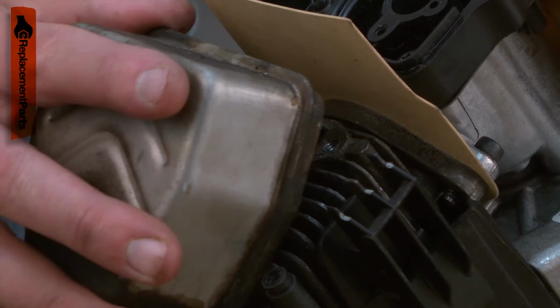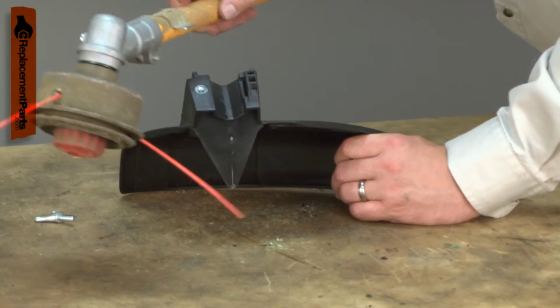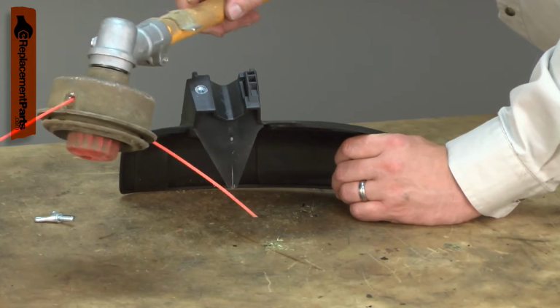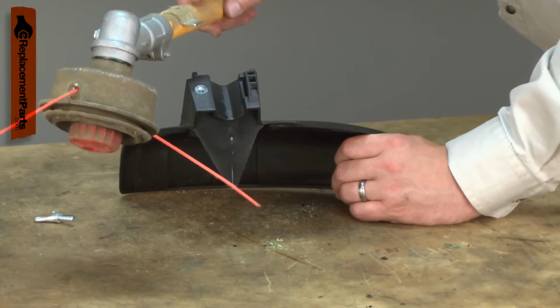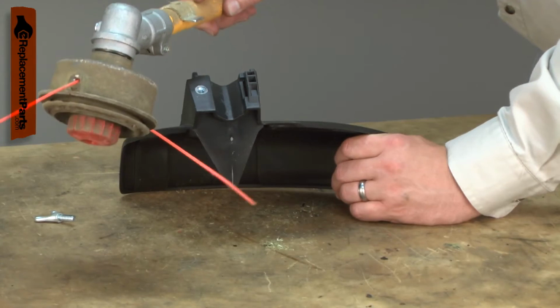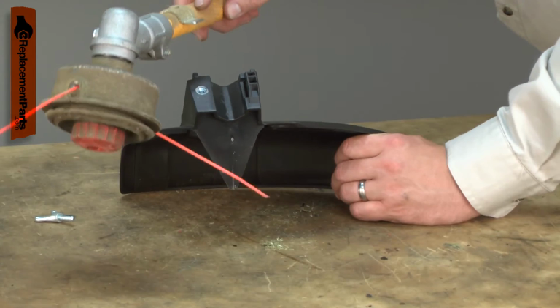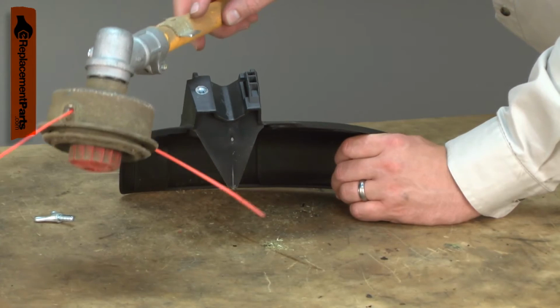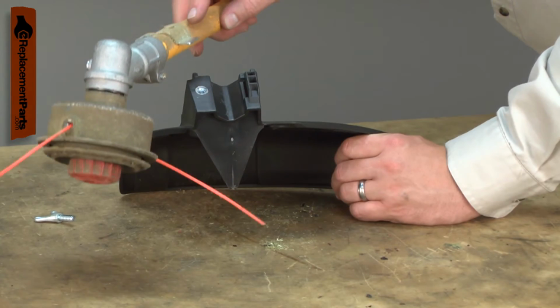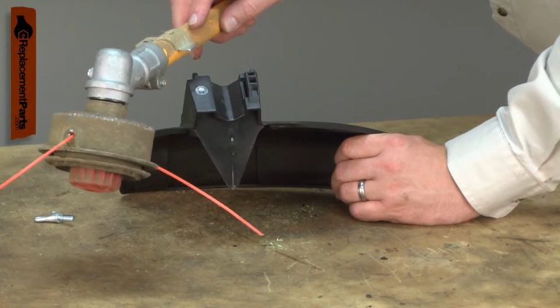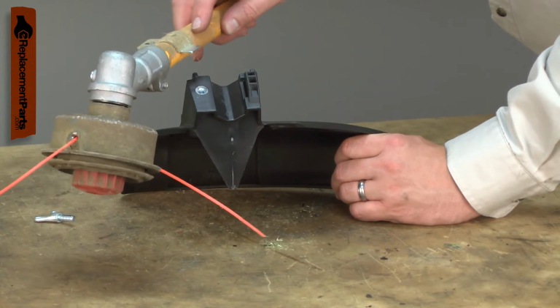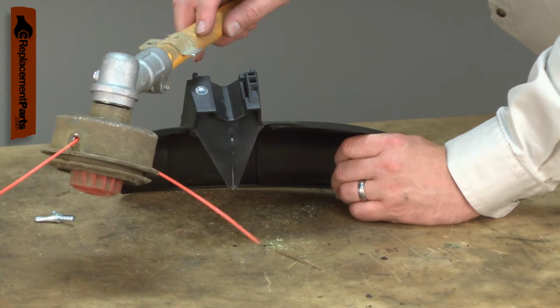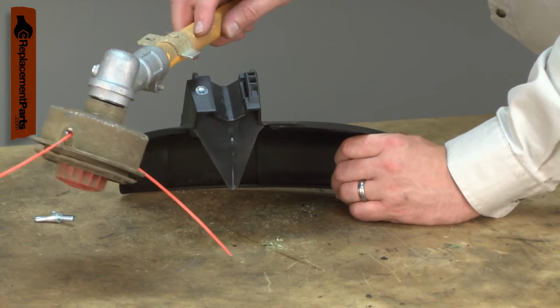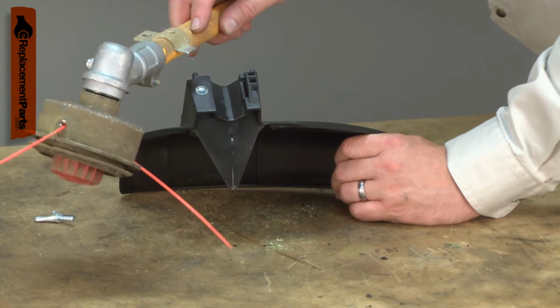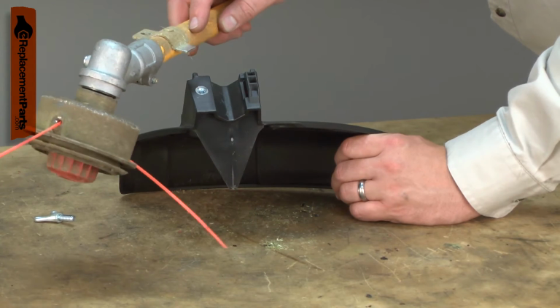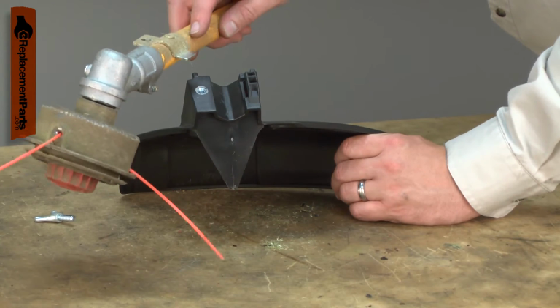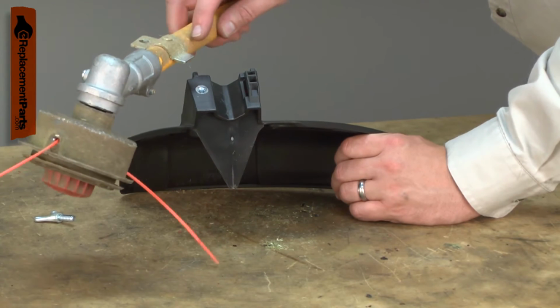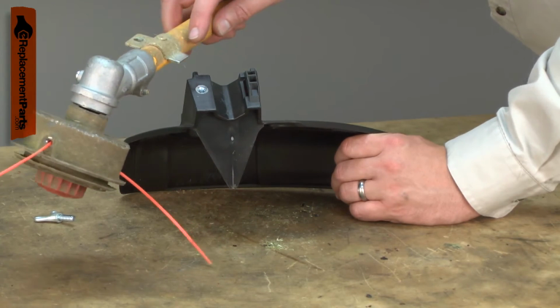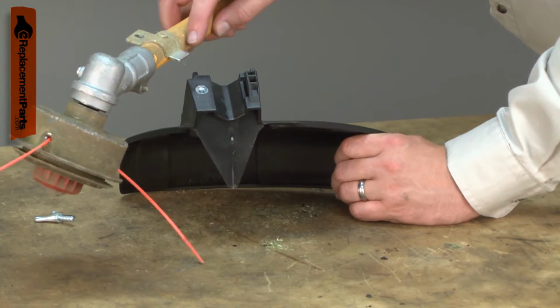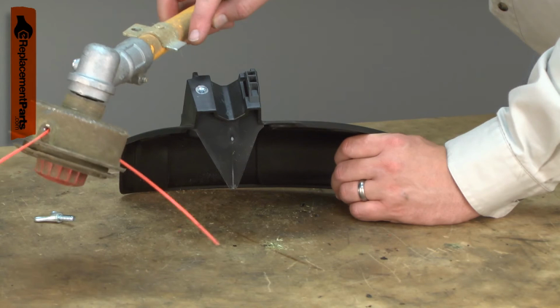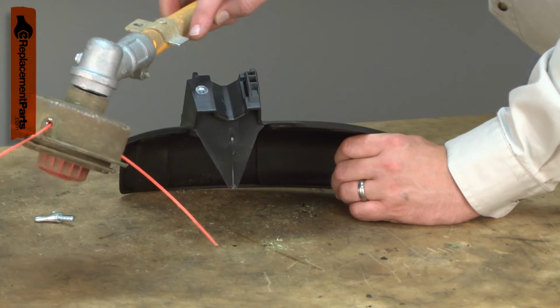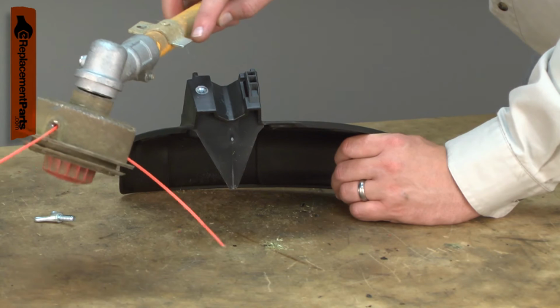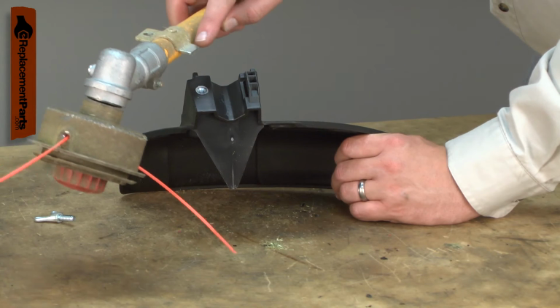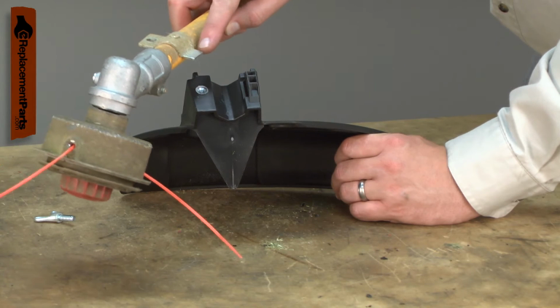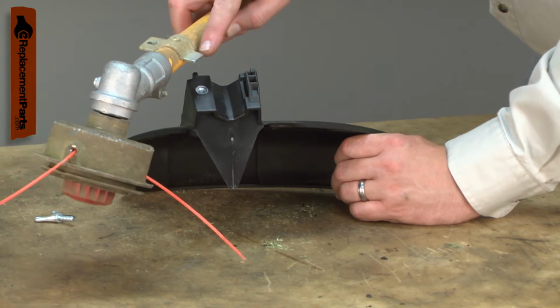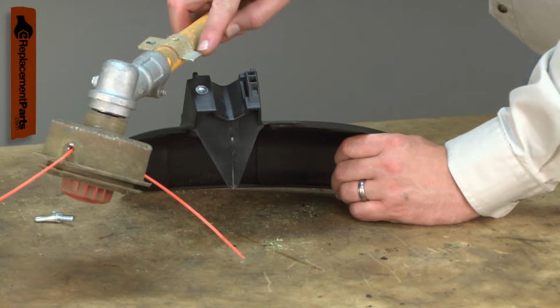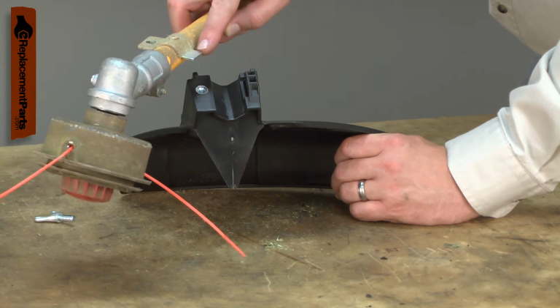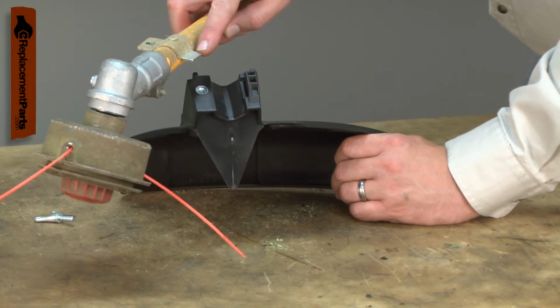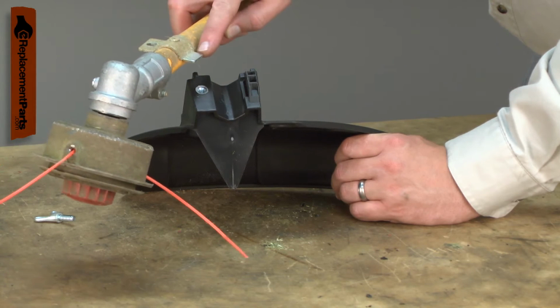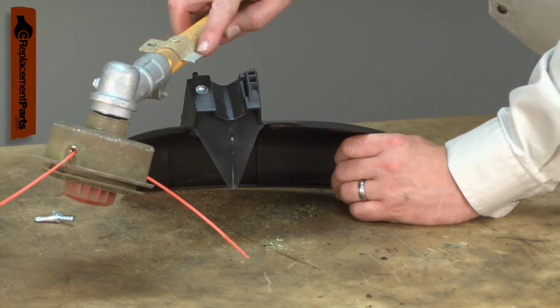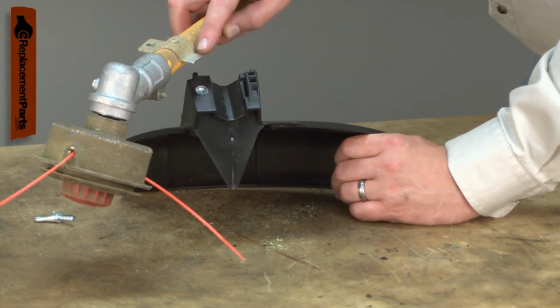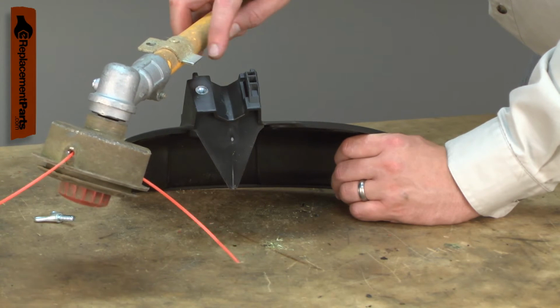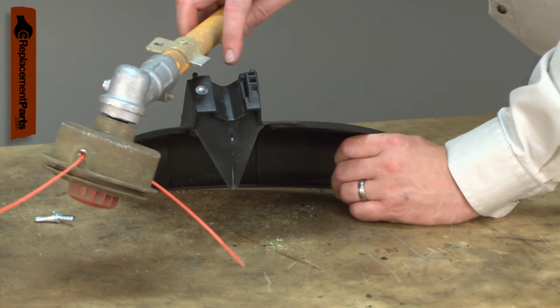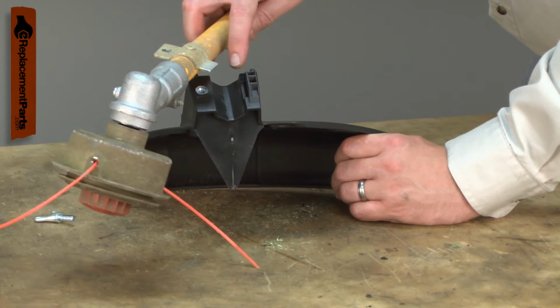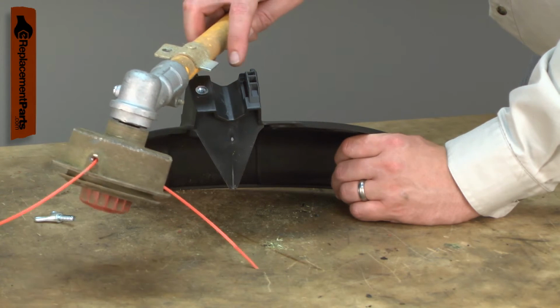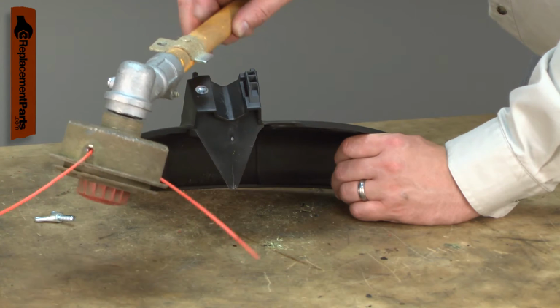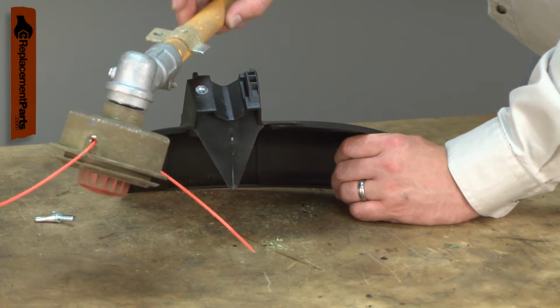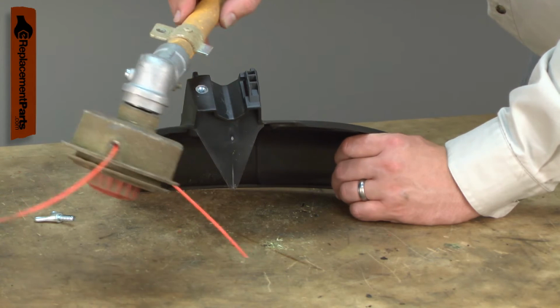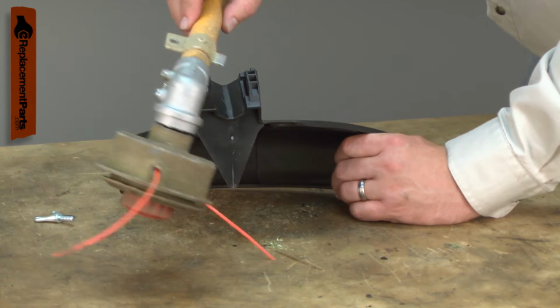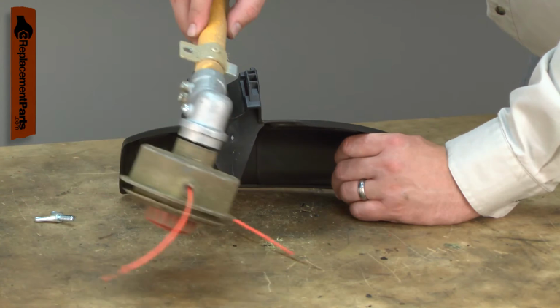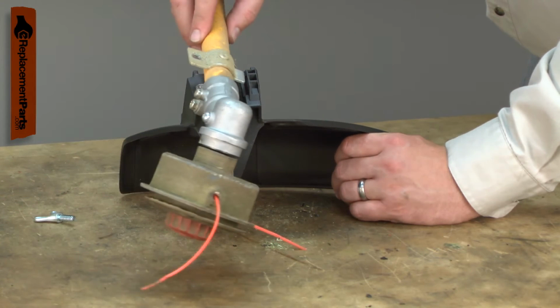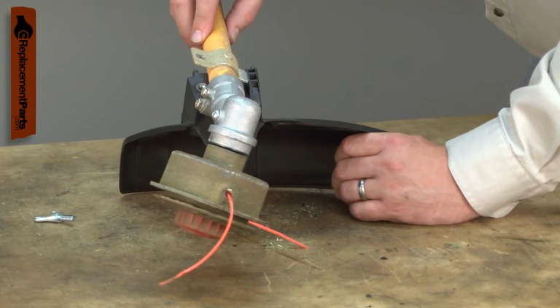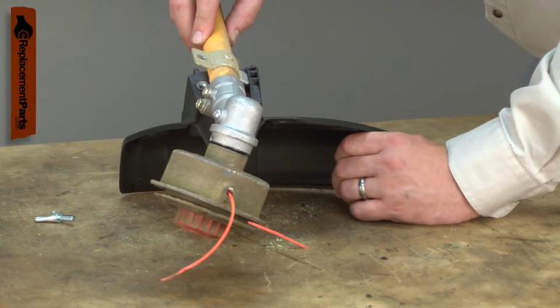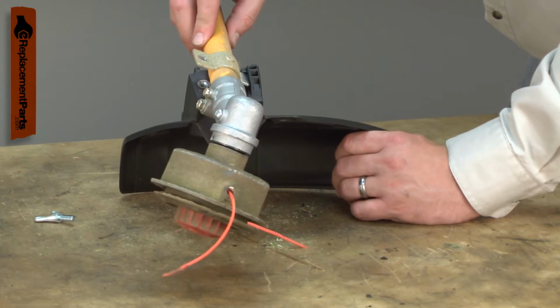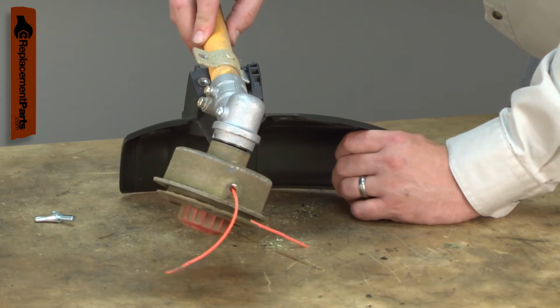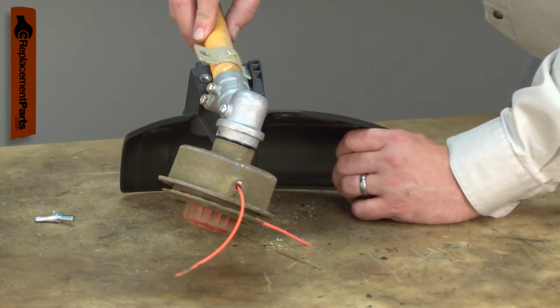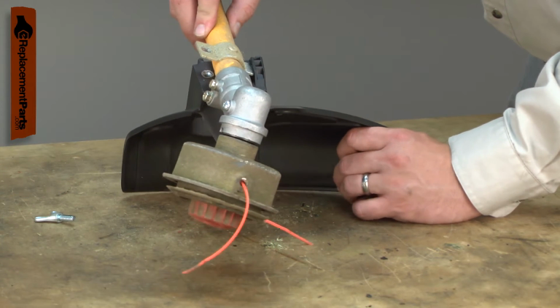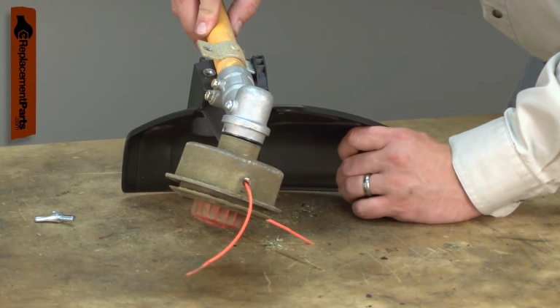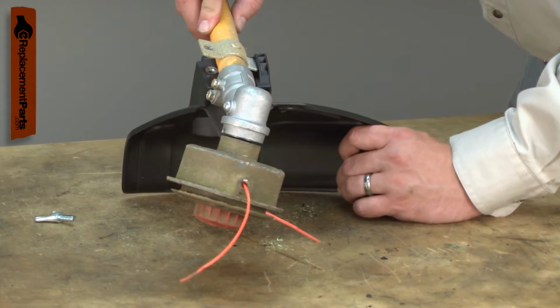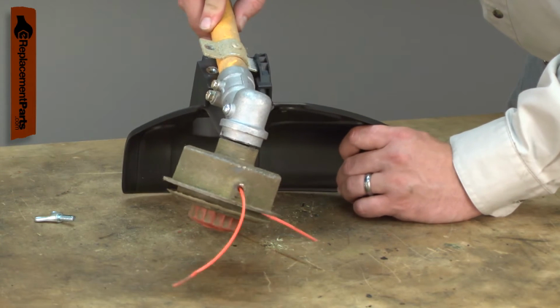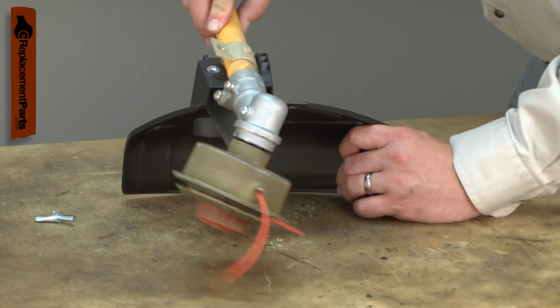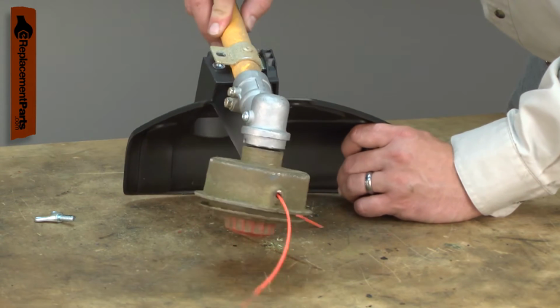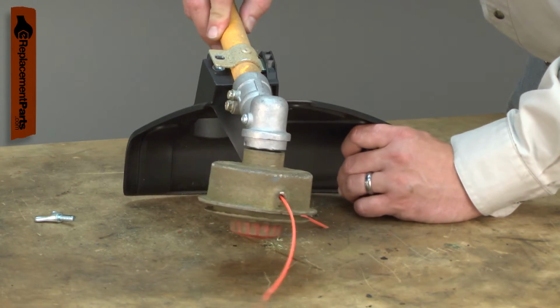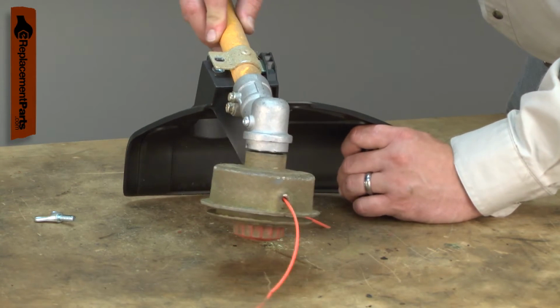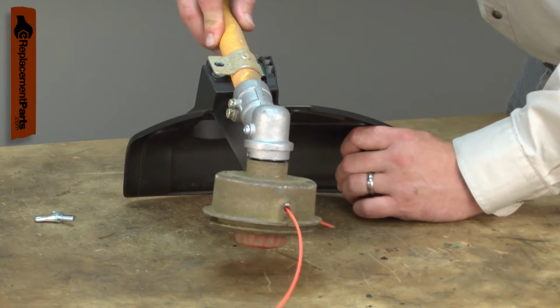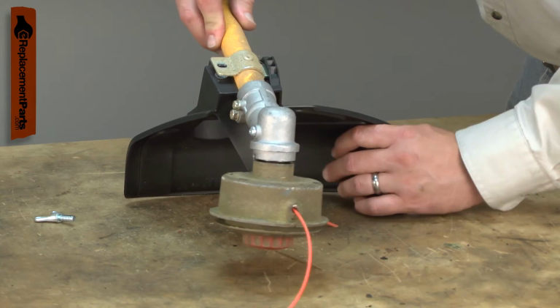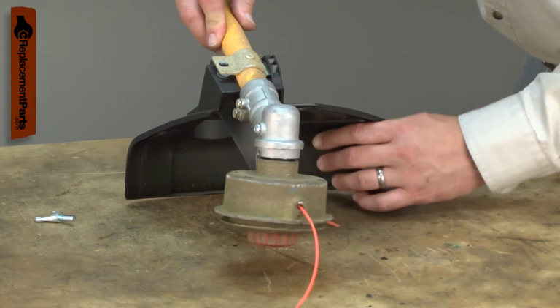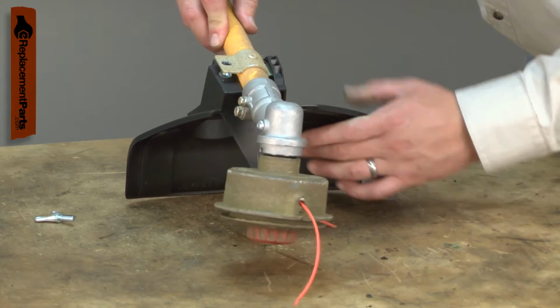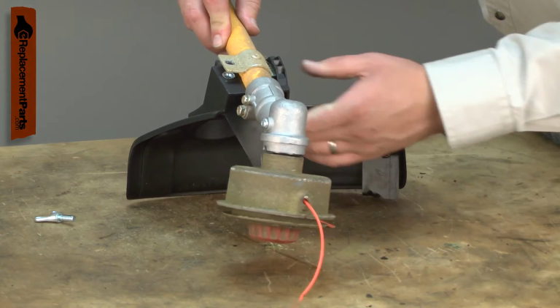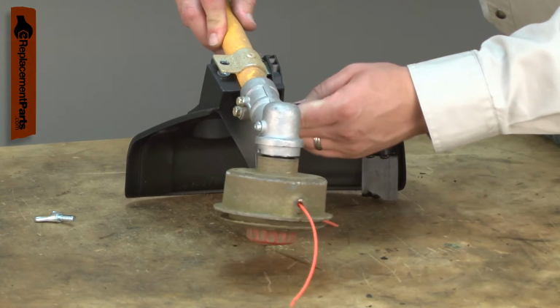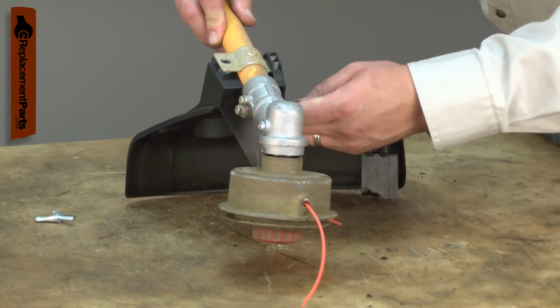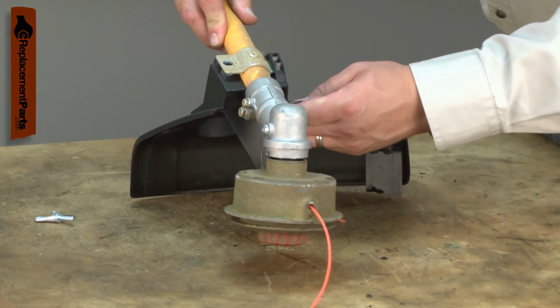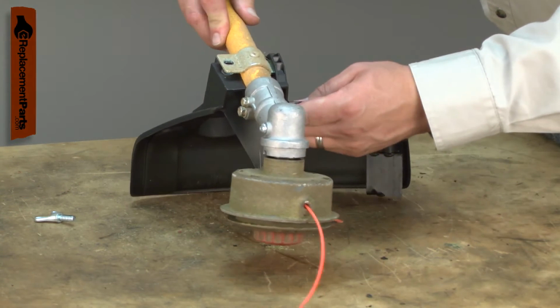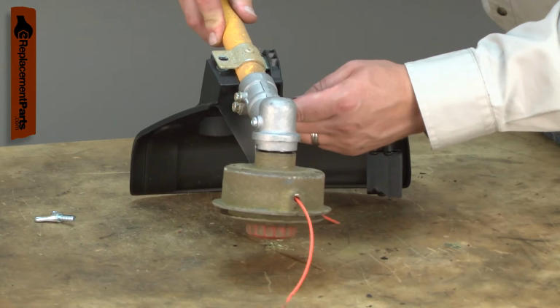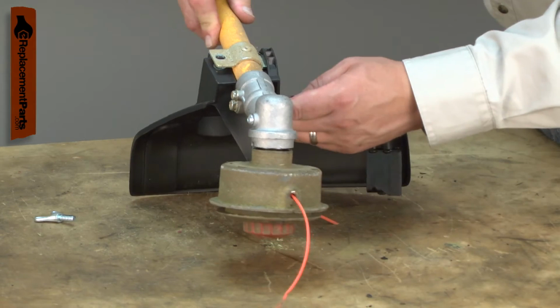If the grass deflector is damaged or is missing, it should be immediately replaced to restore safe operation and top engine performance.